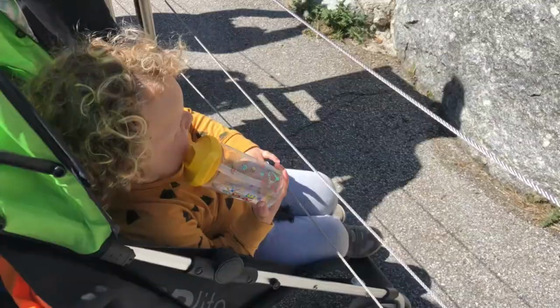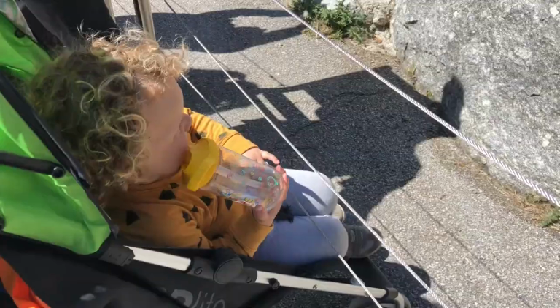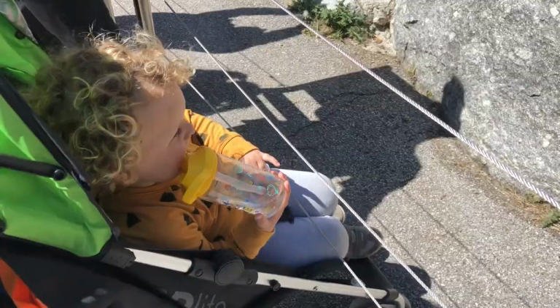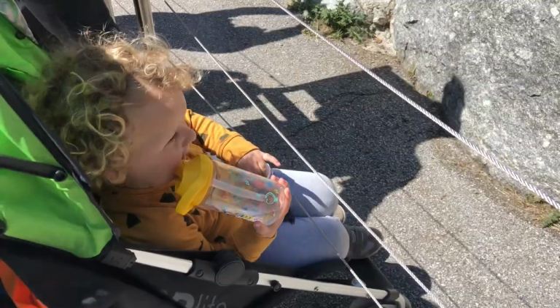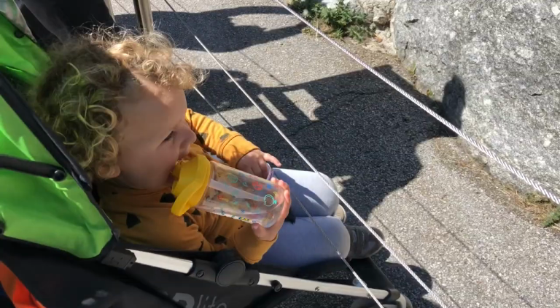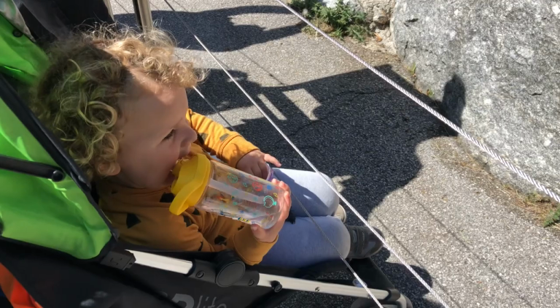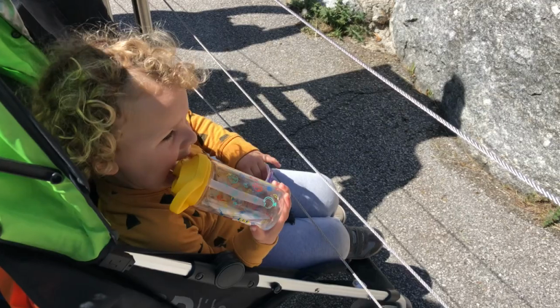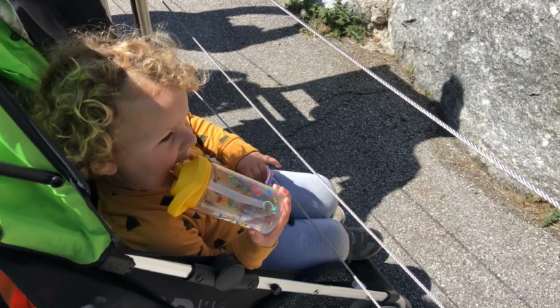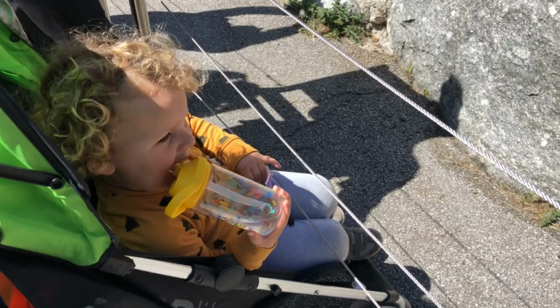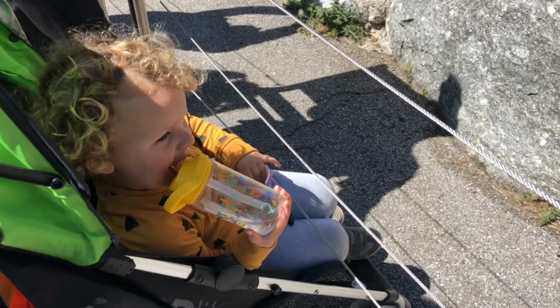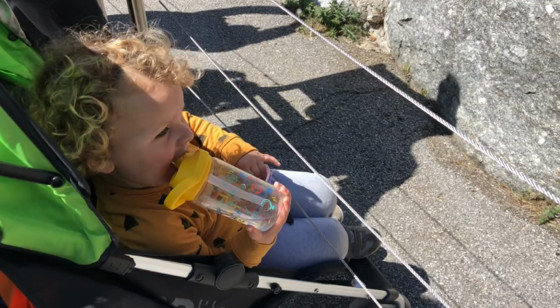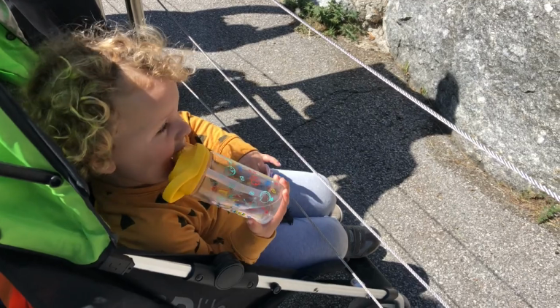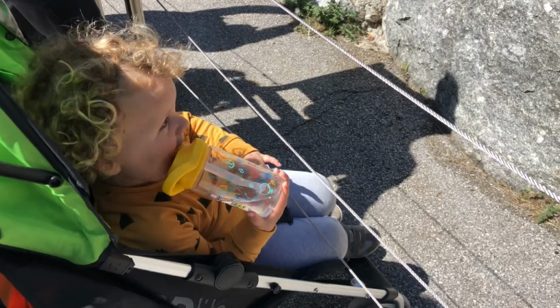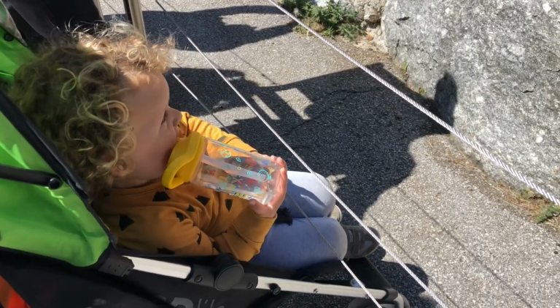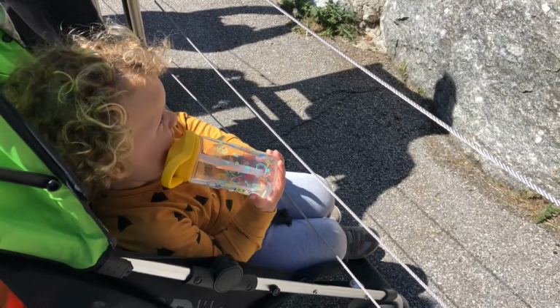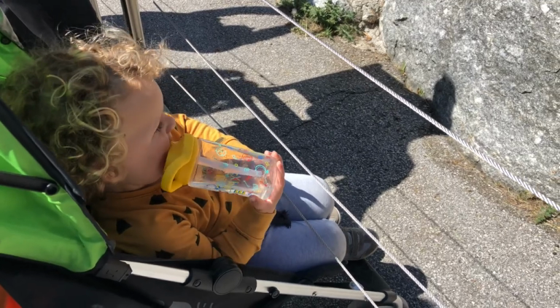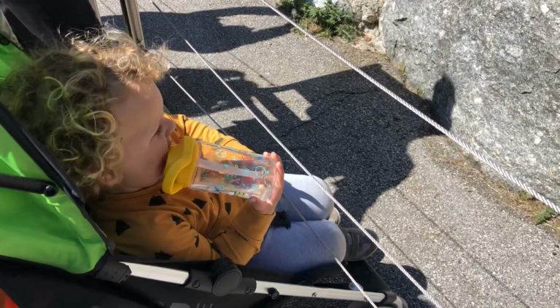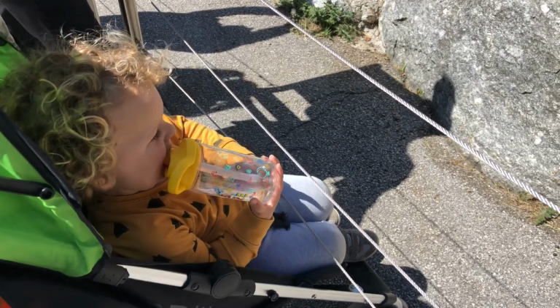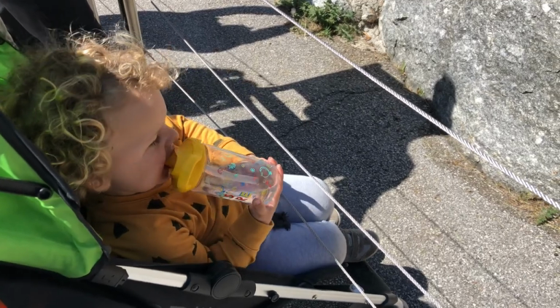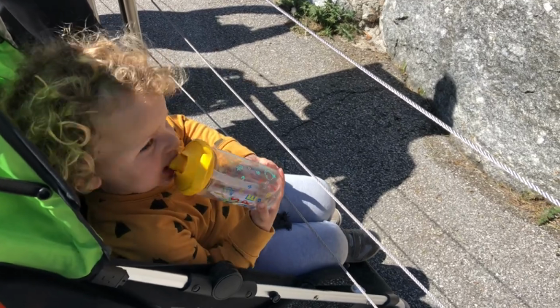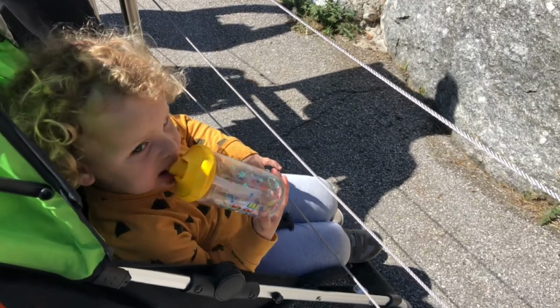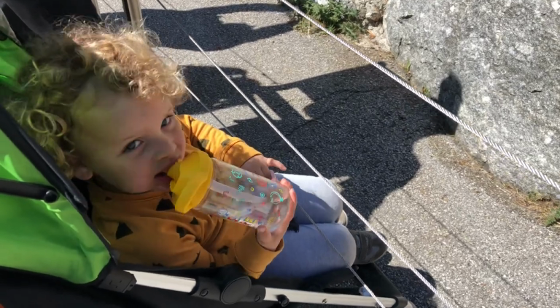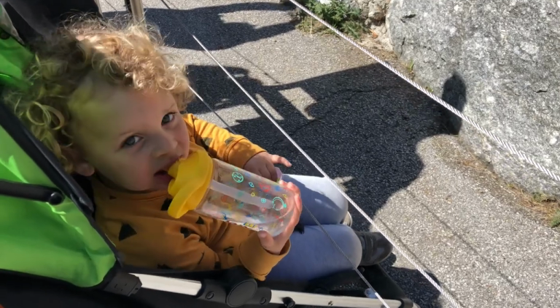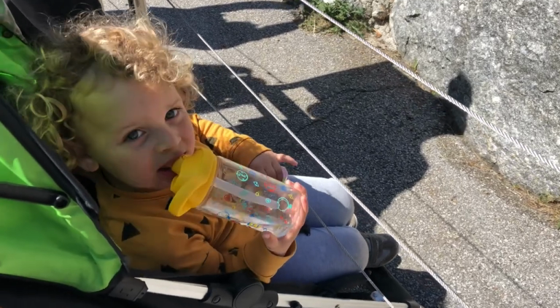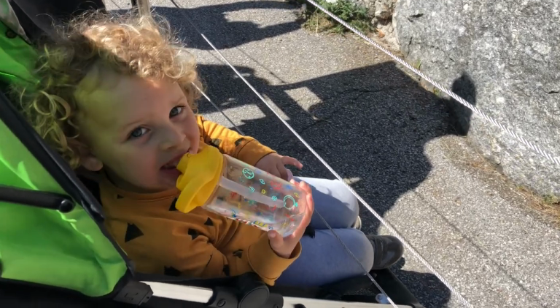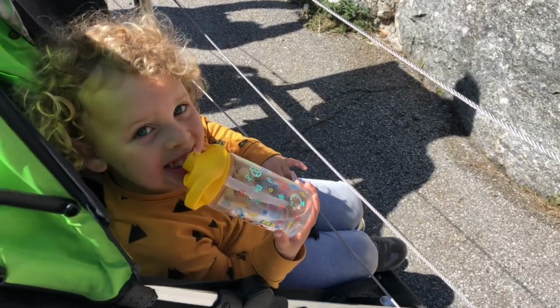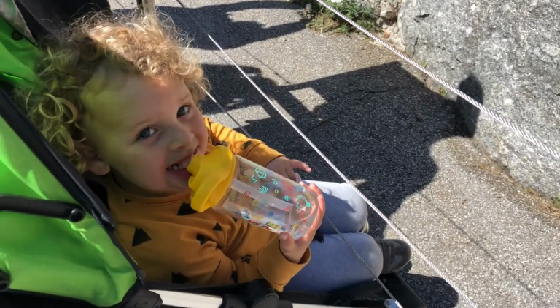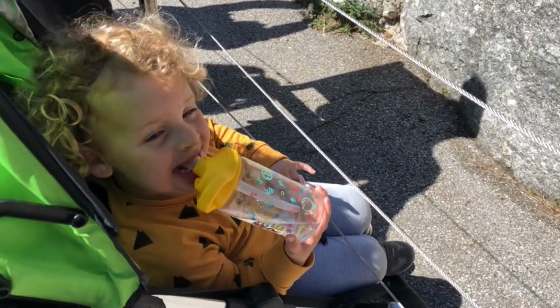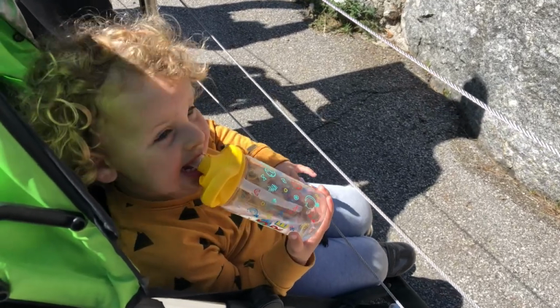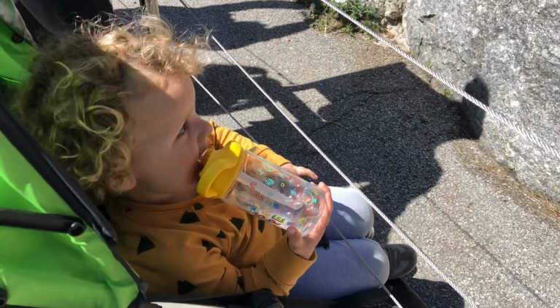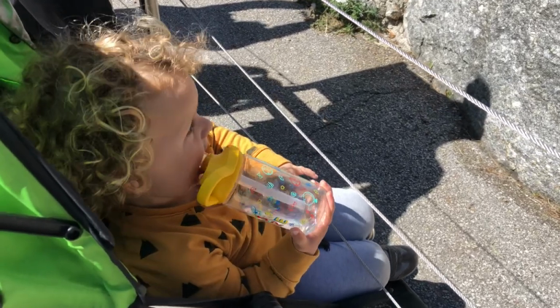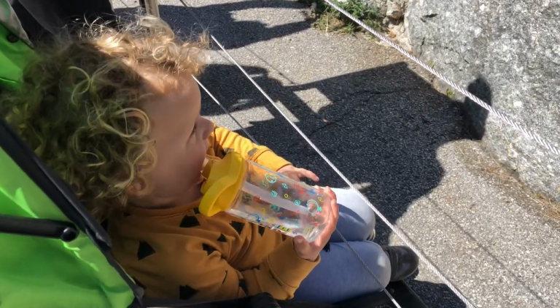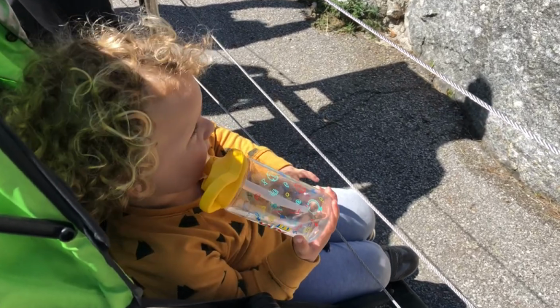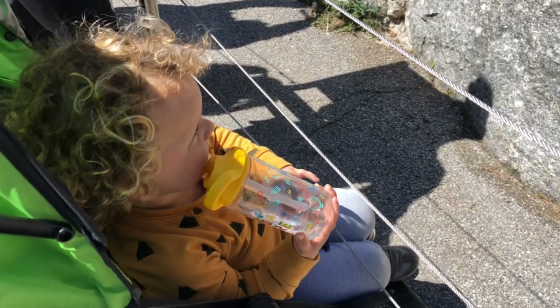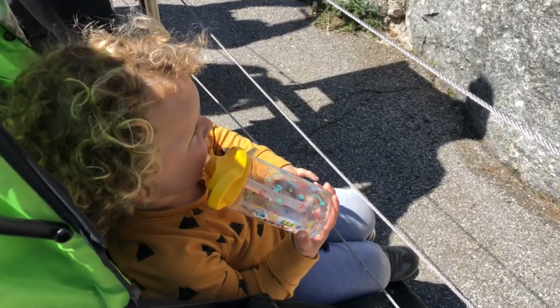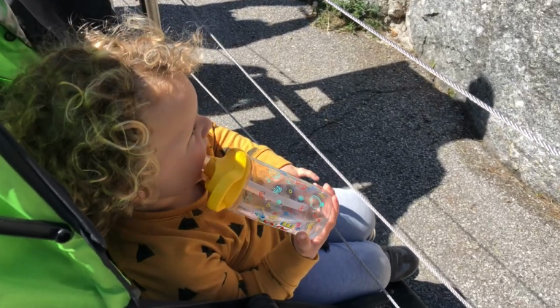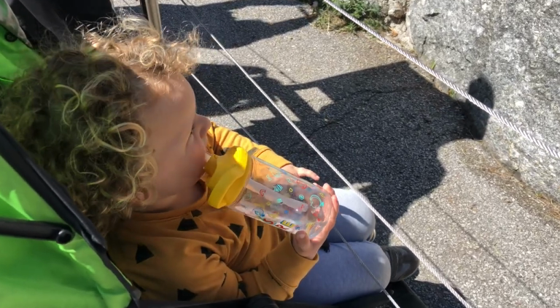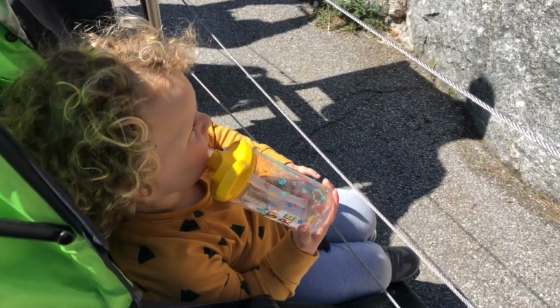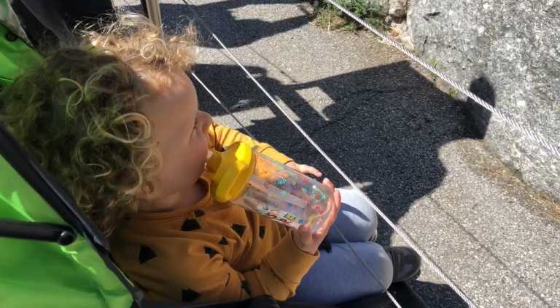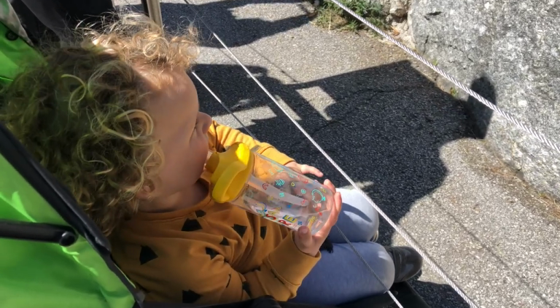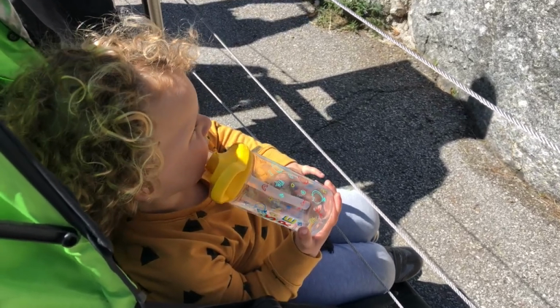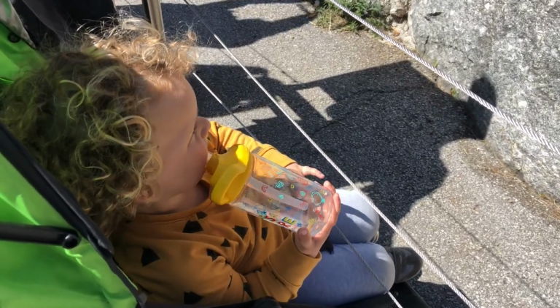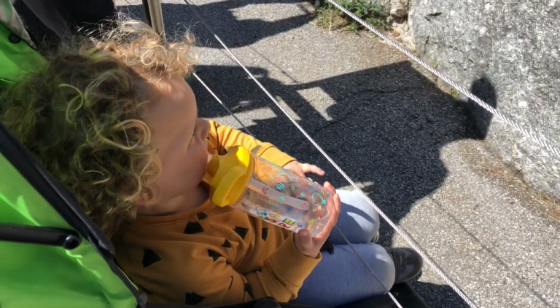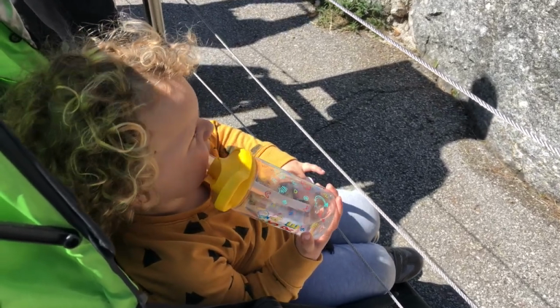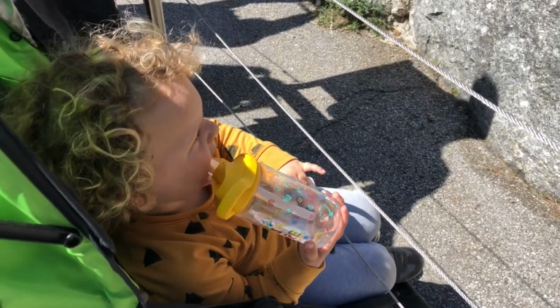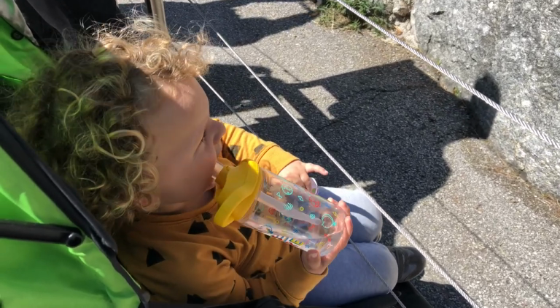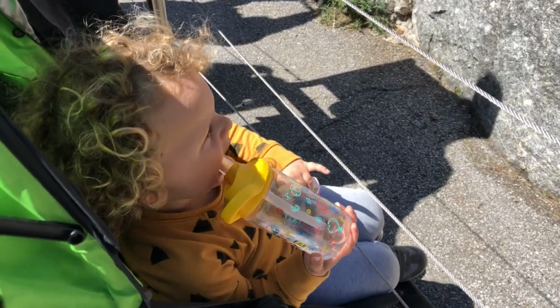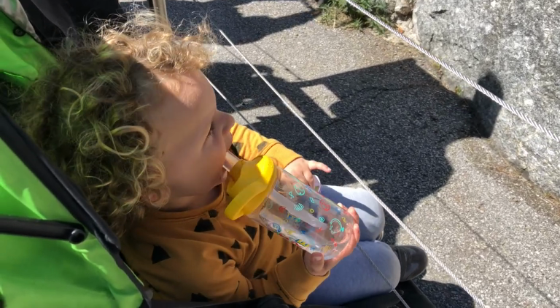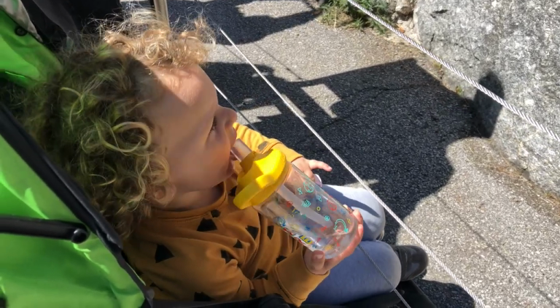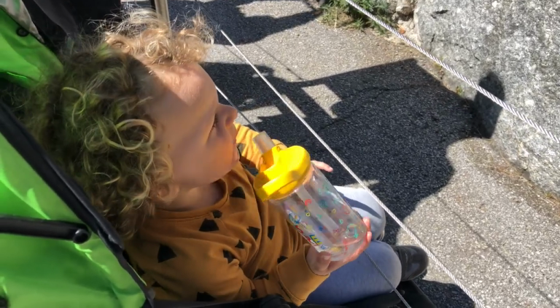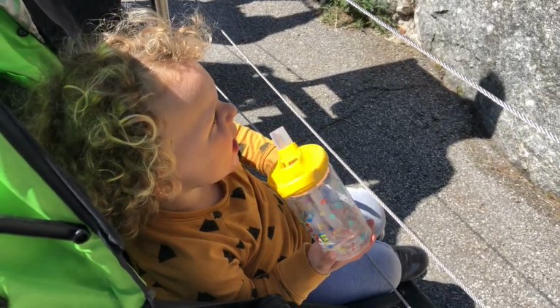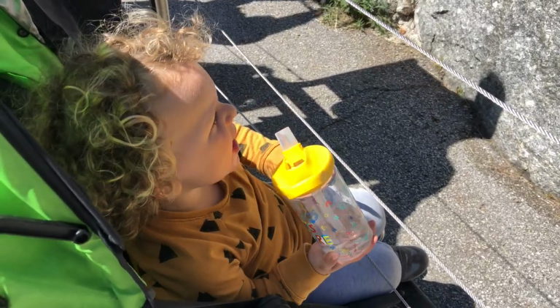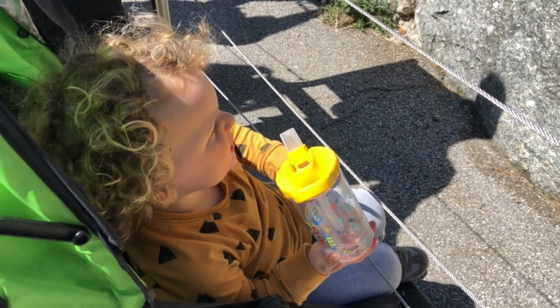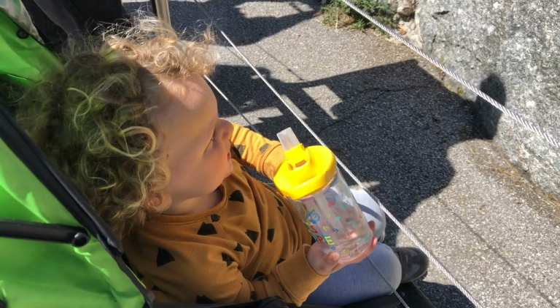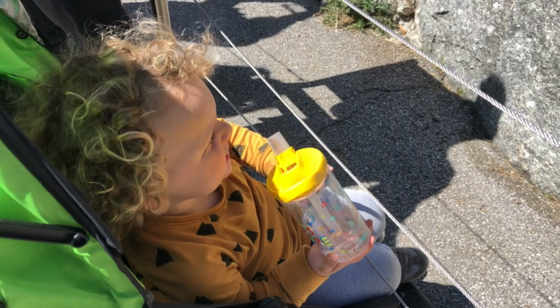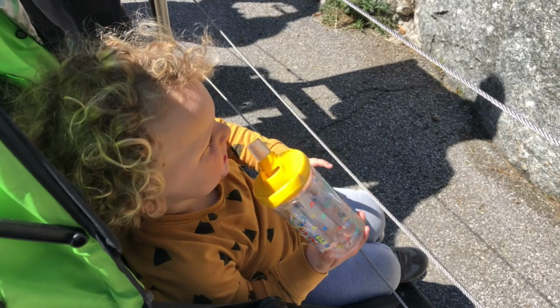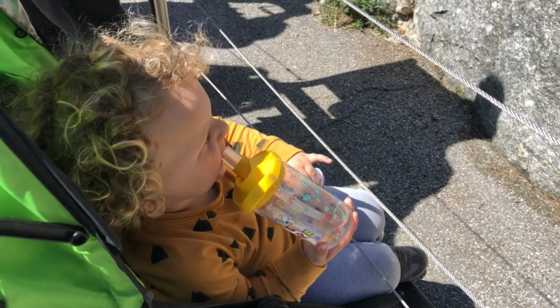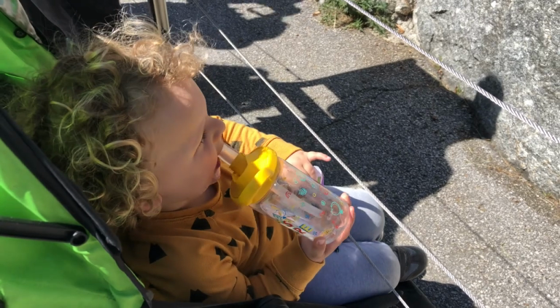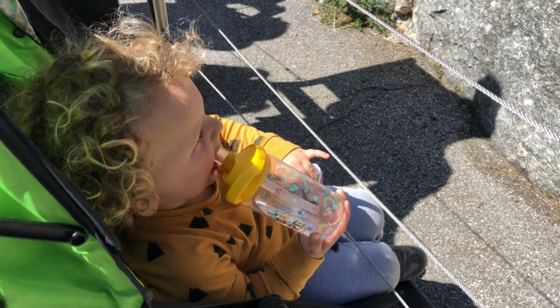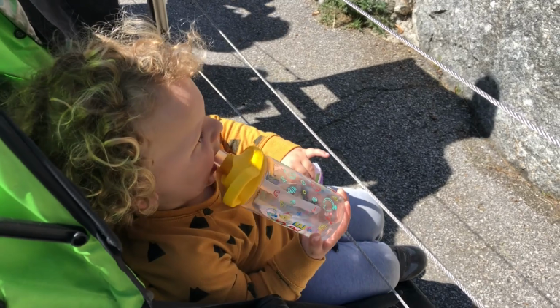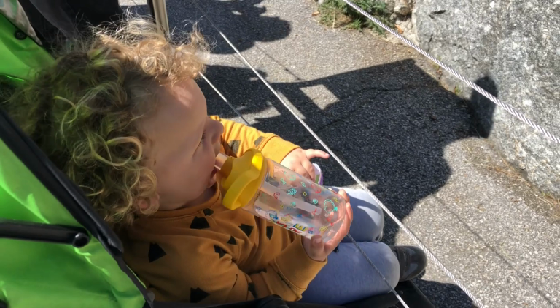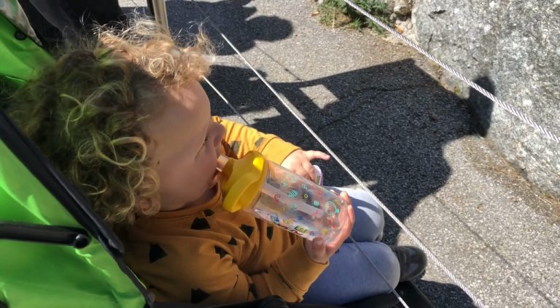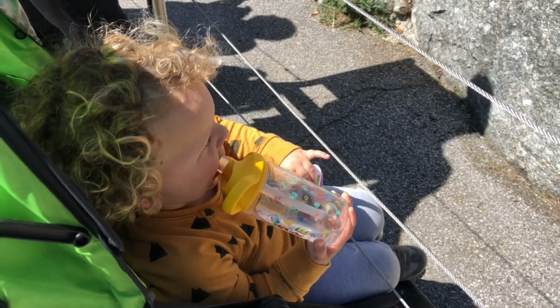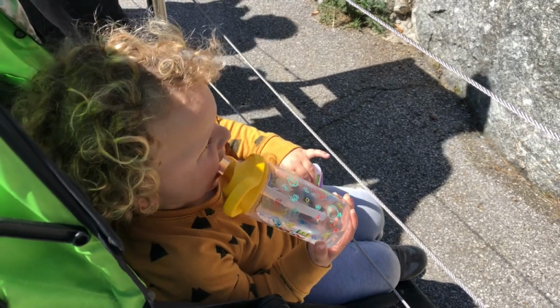What are they called? Ibex — they're called Ibex.